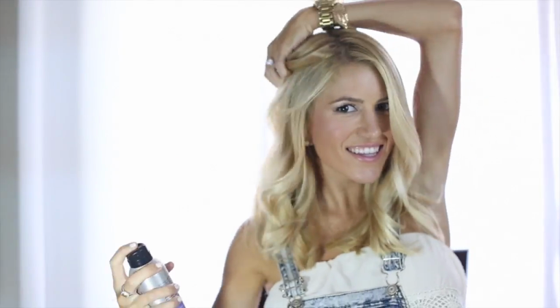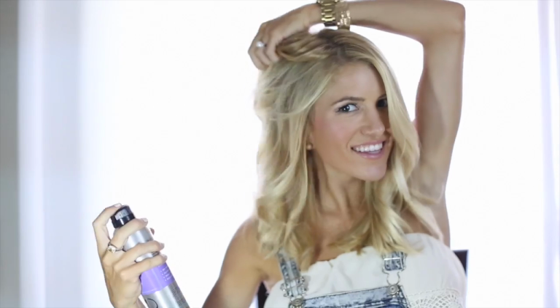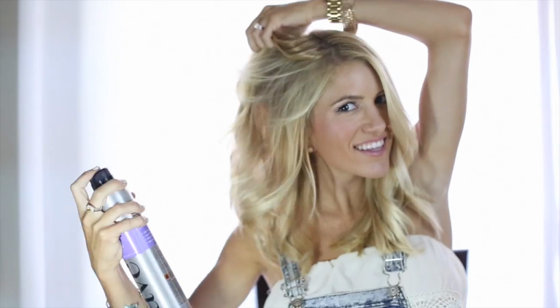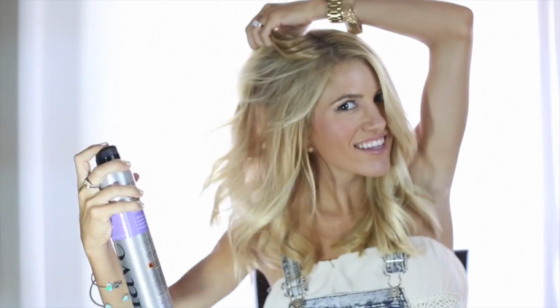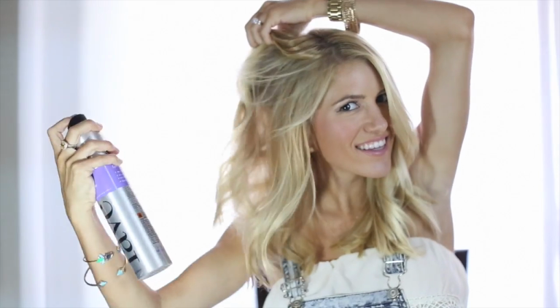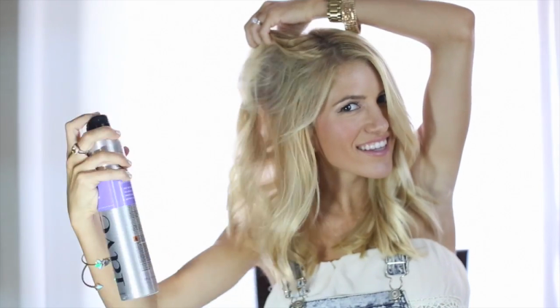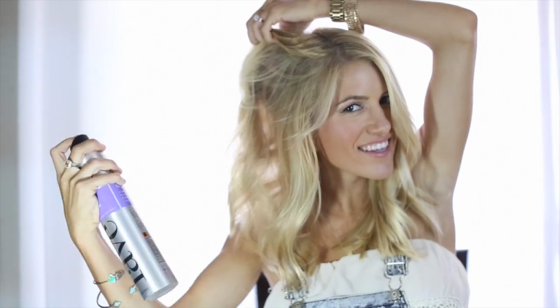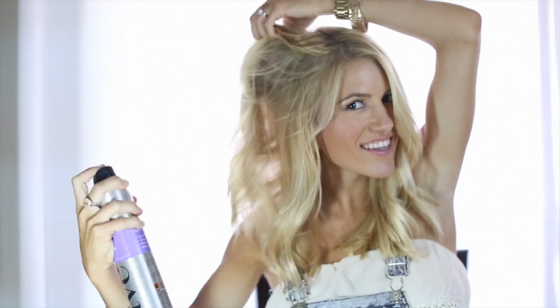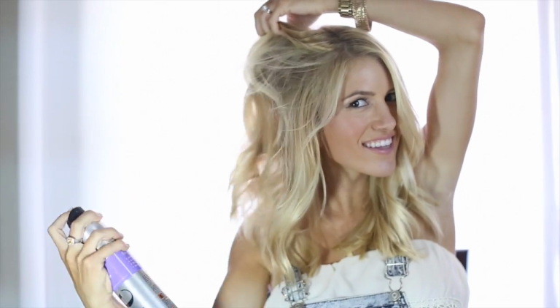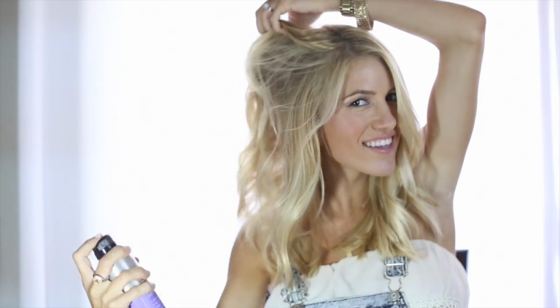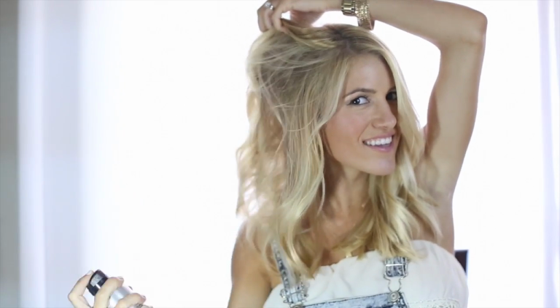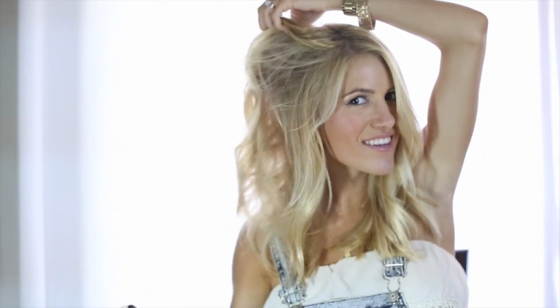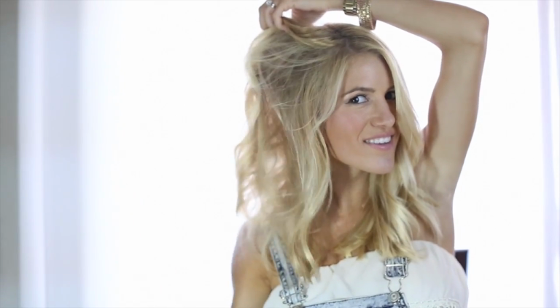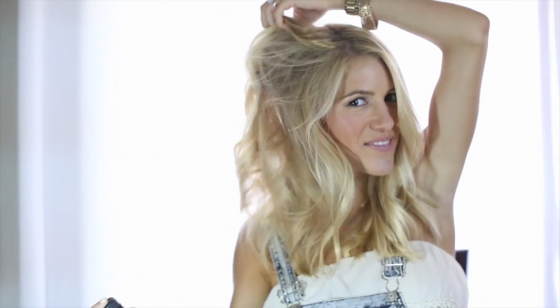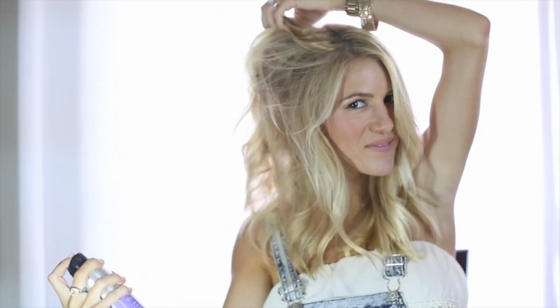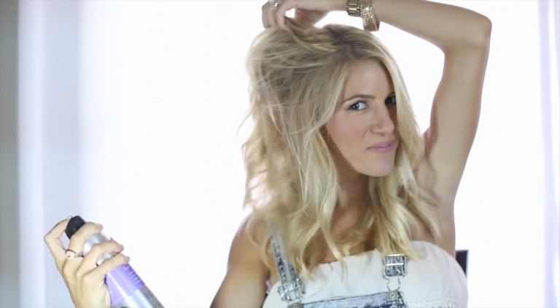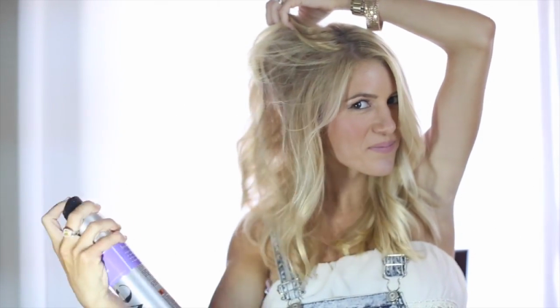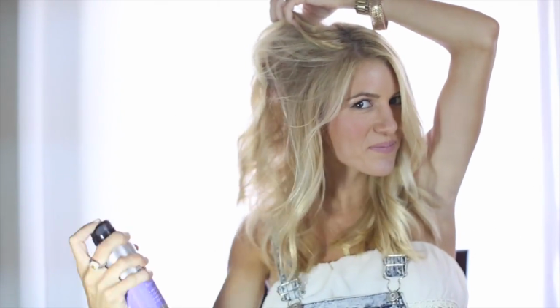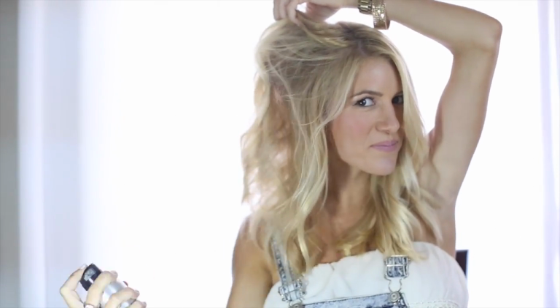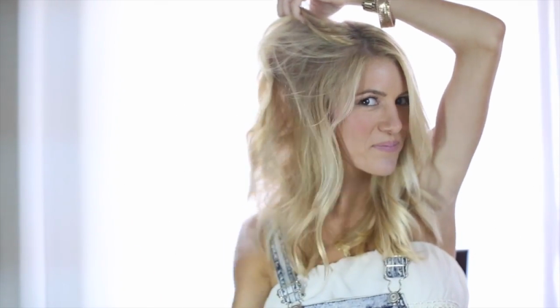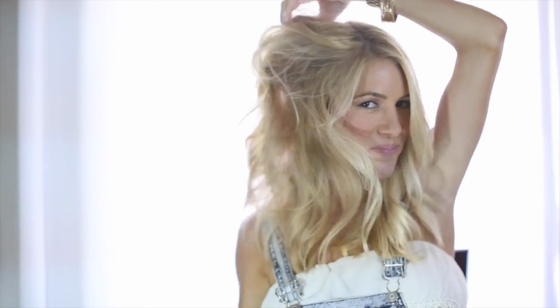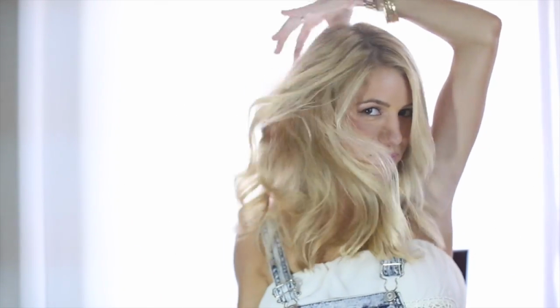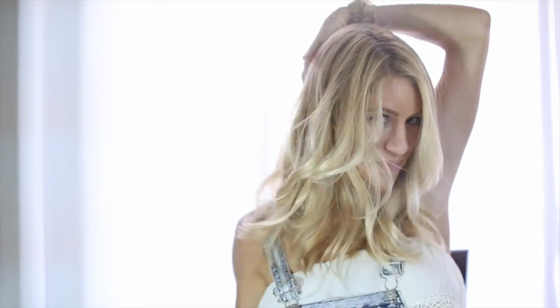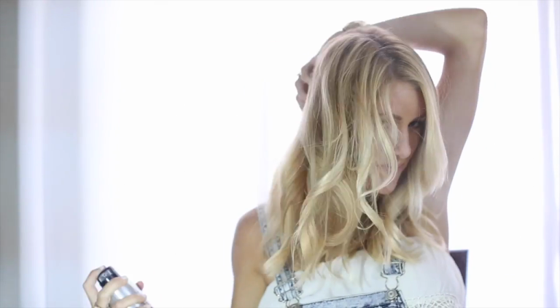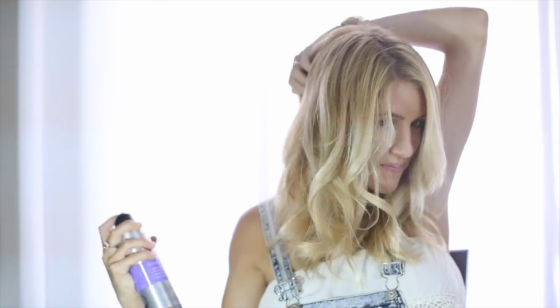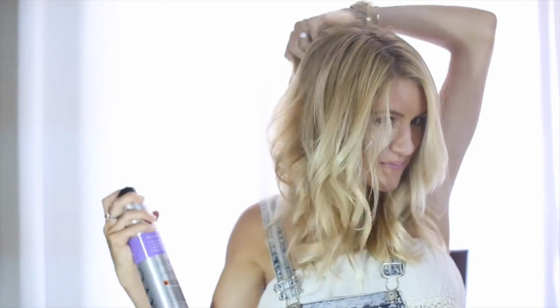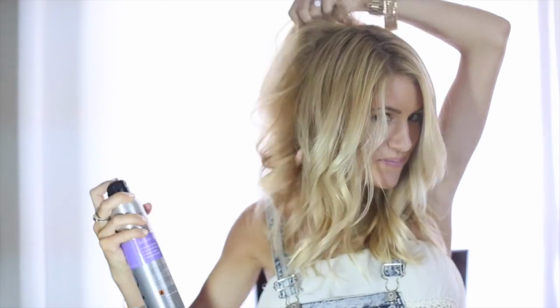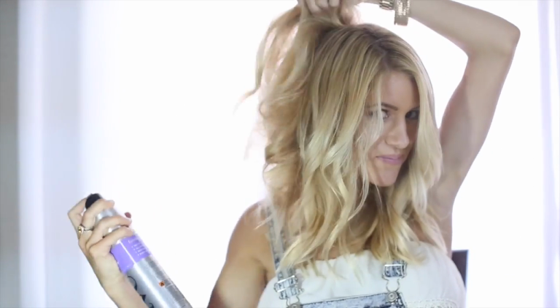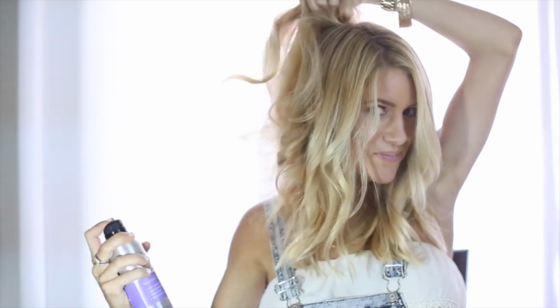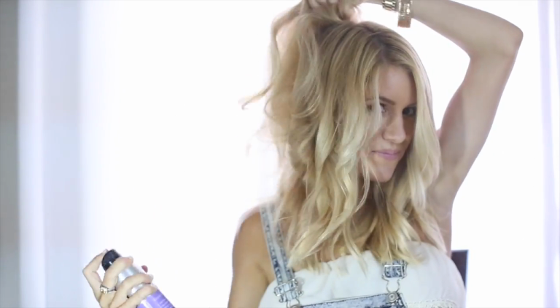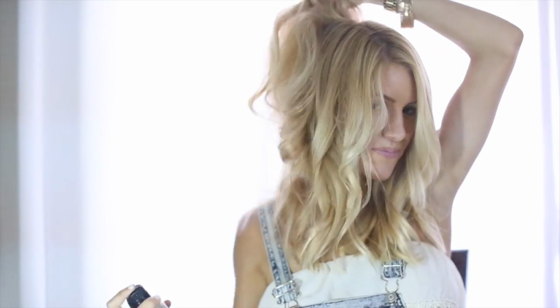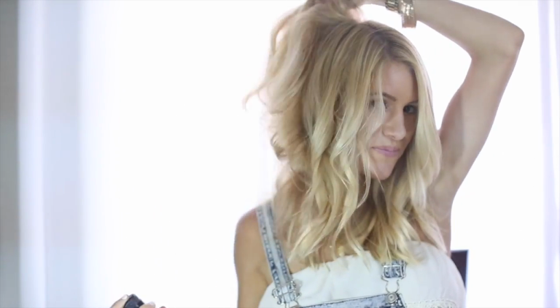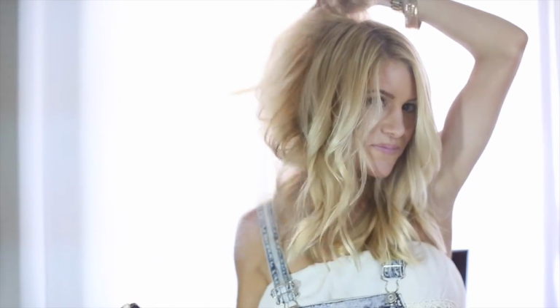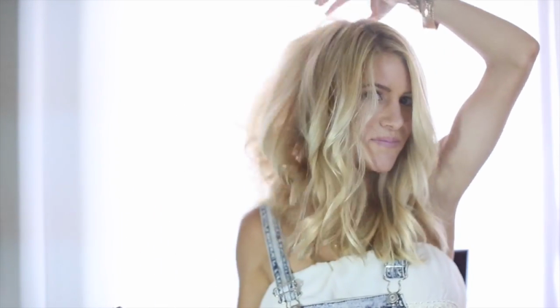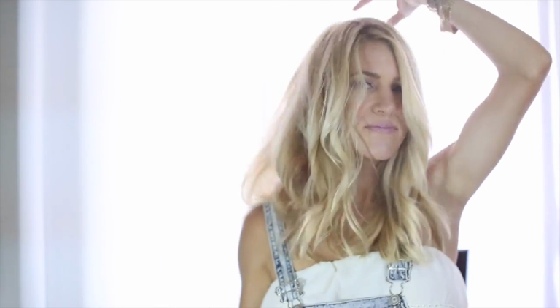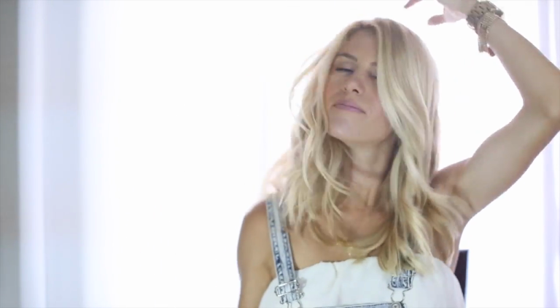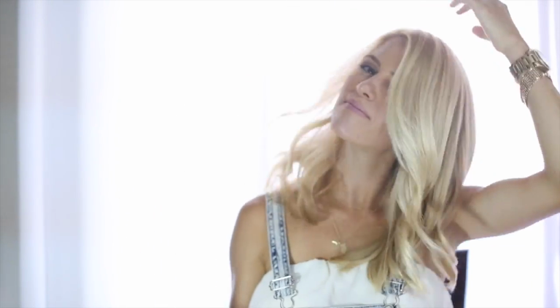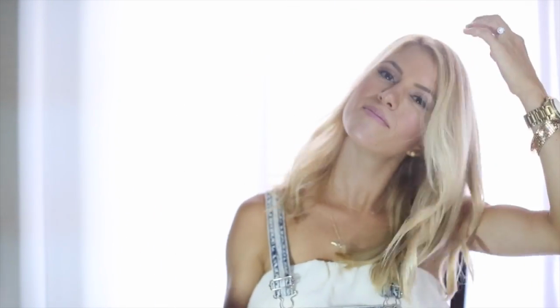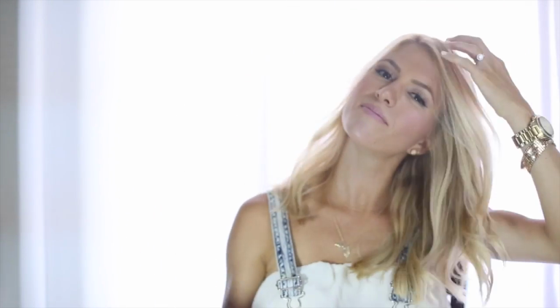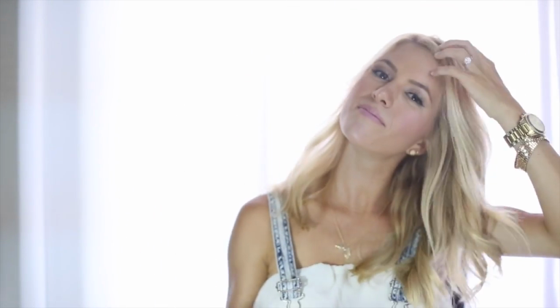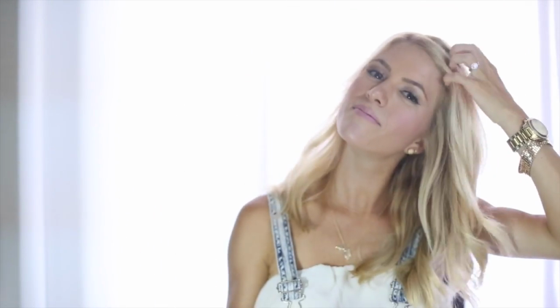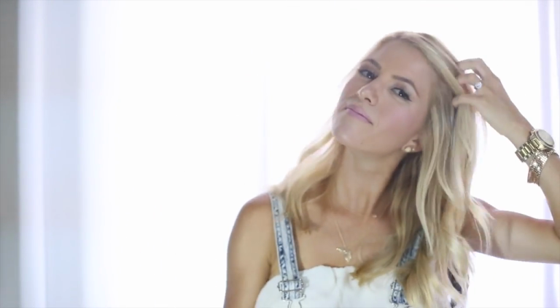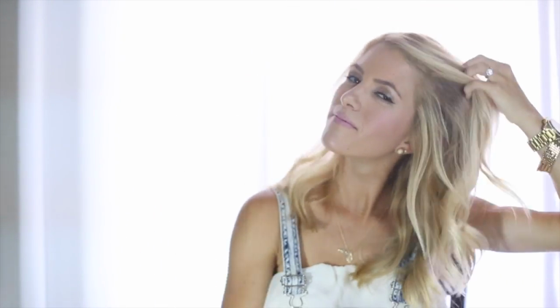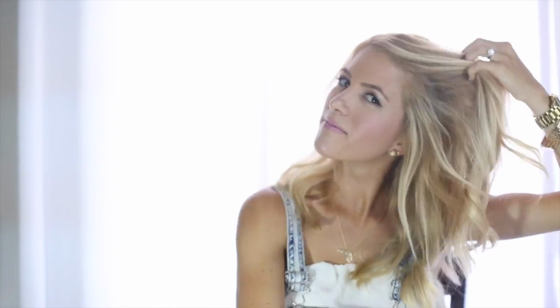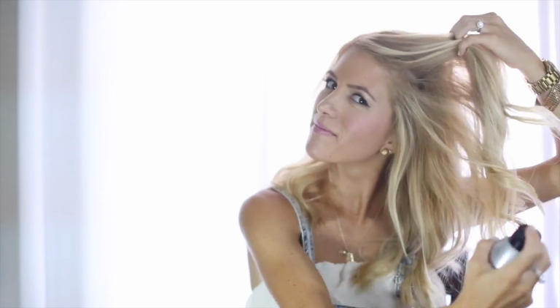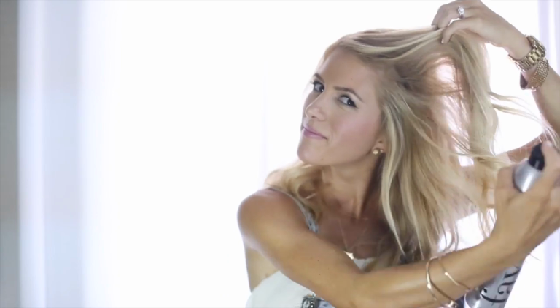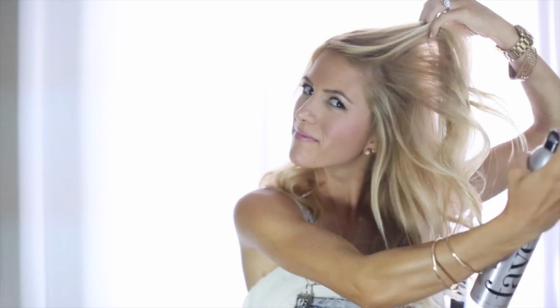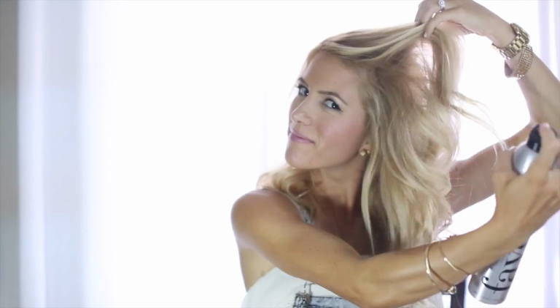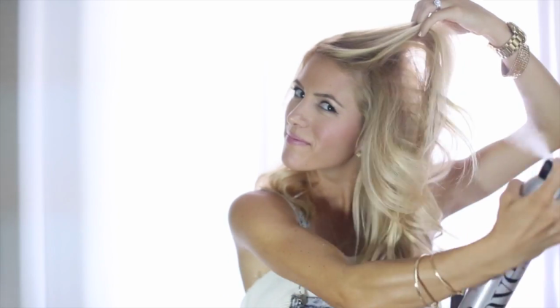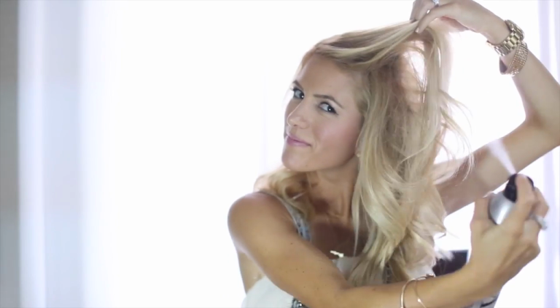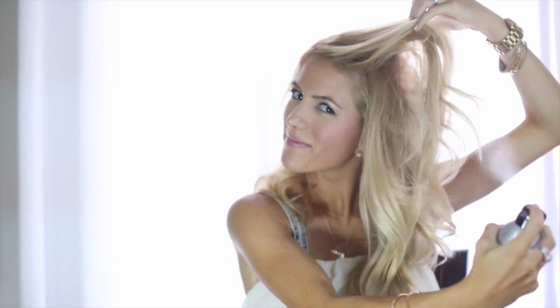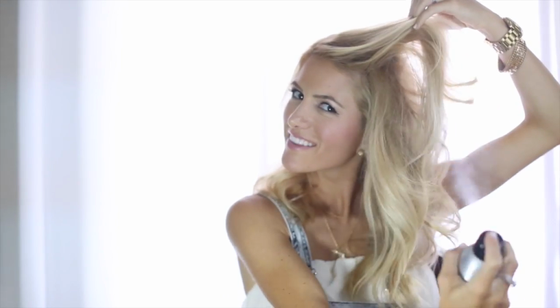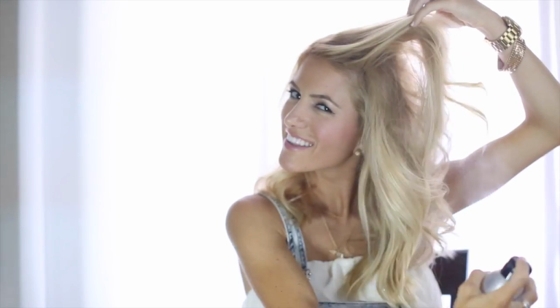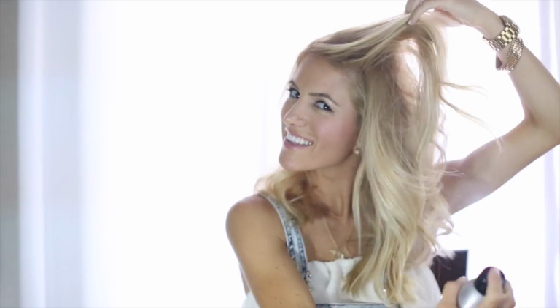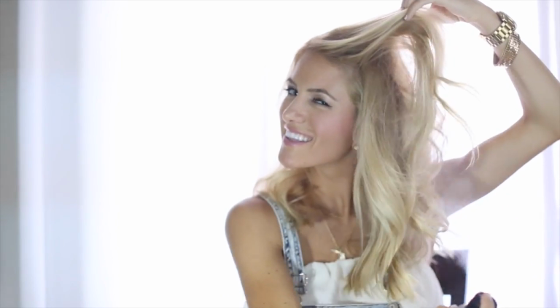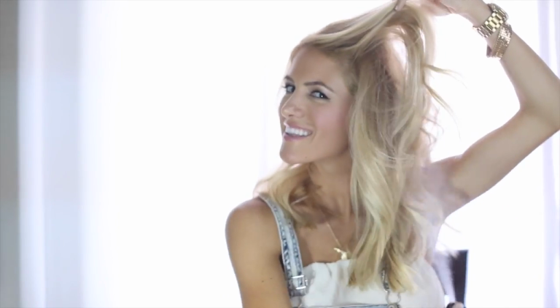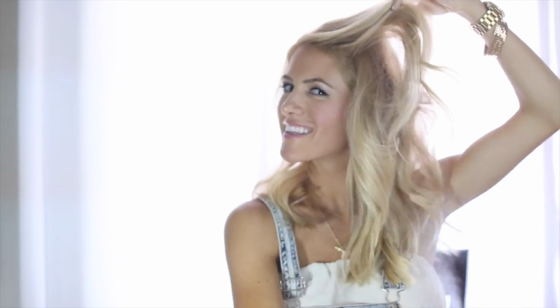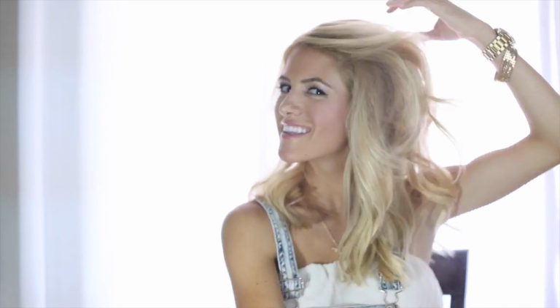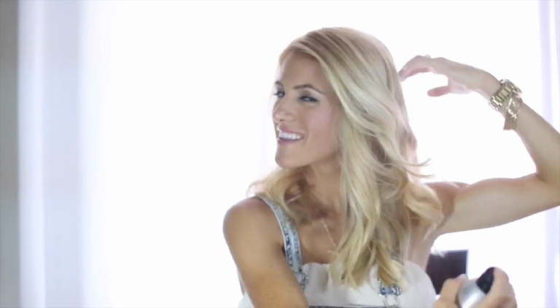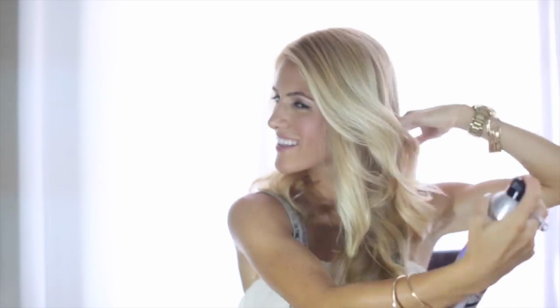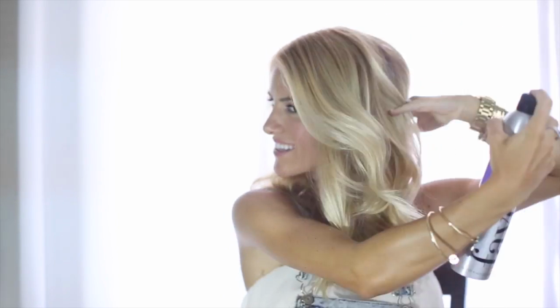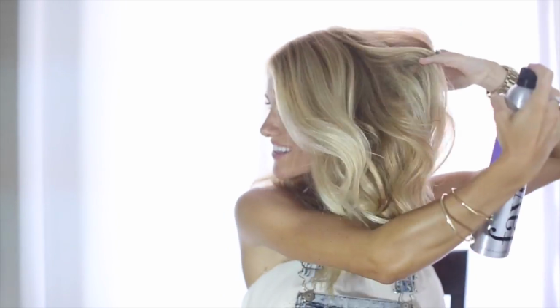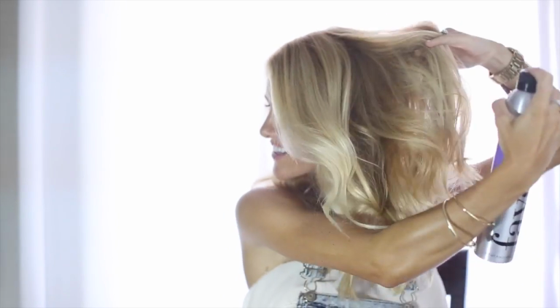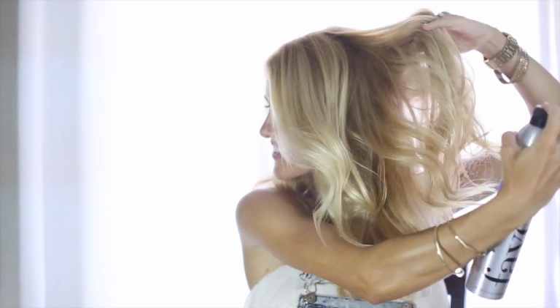Once your whole head is curled, take the Texture Takeover and spray it all over your hair. Make sure to coat all of the strands nice and evenly.